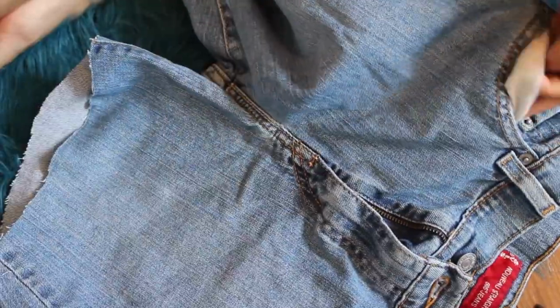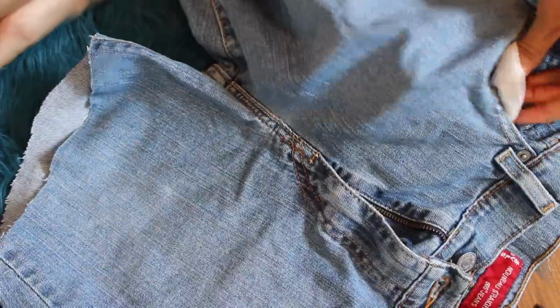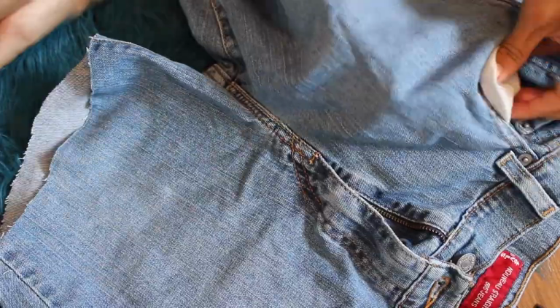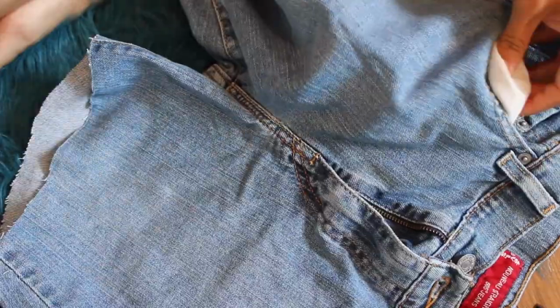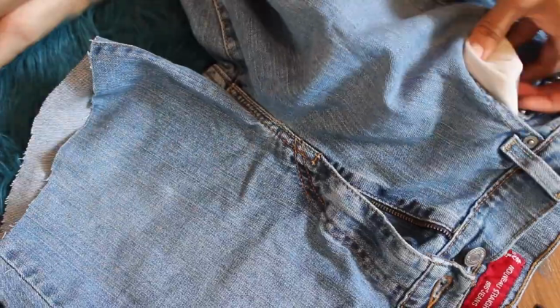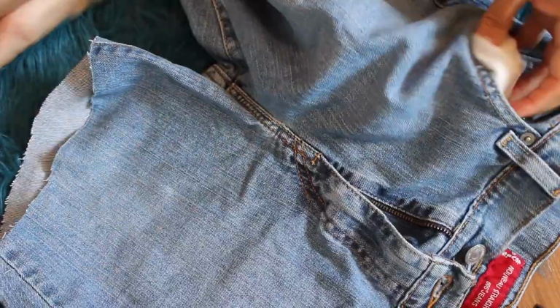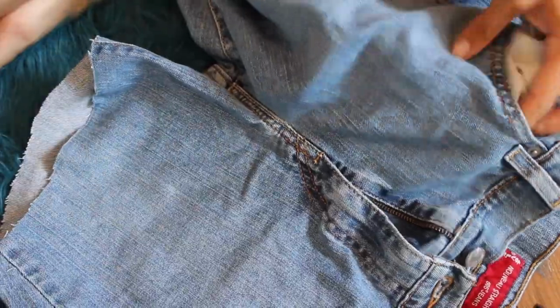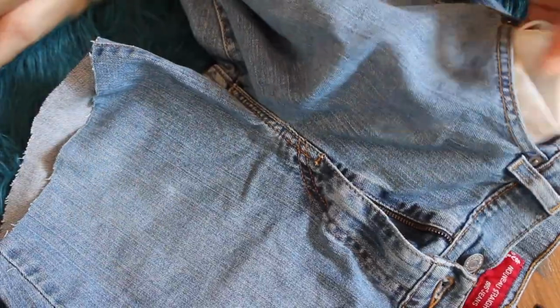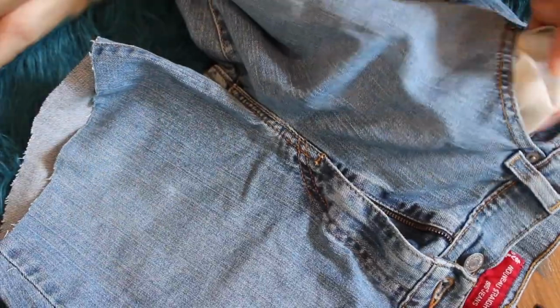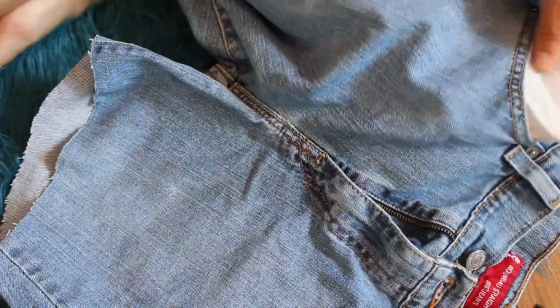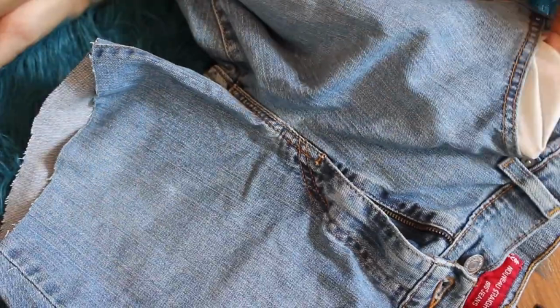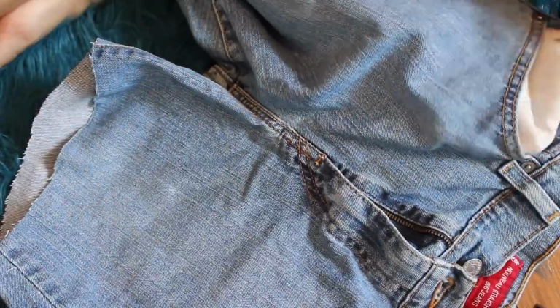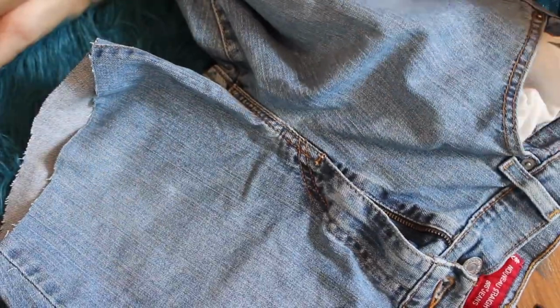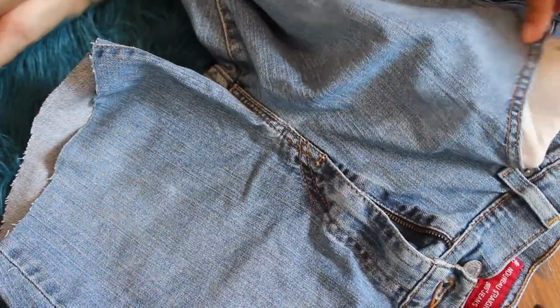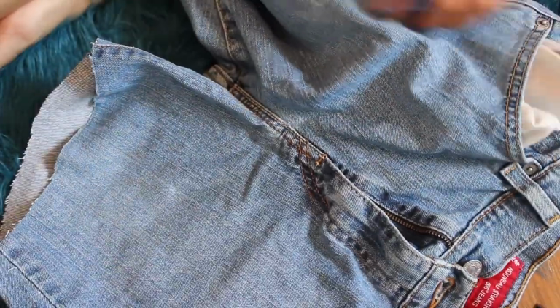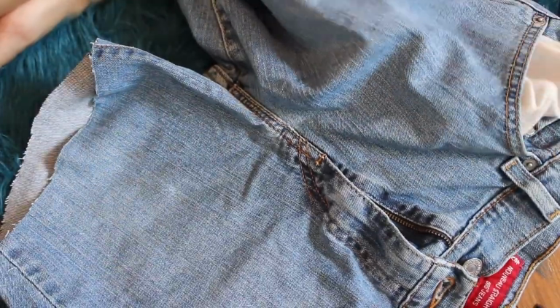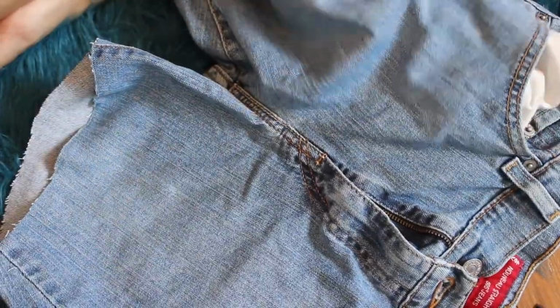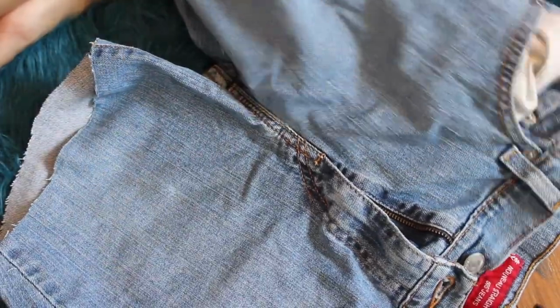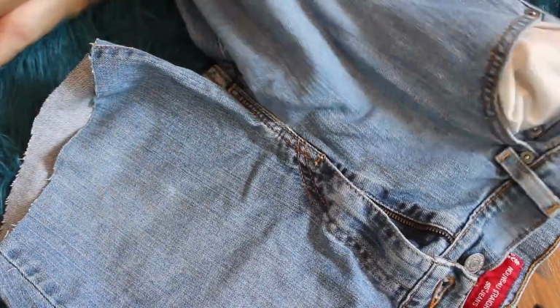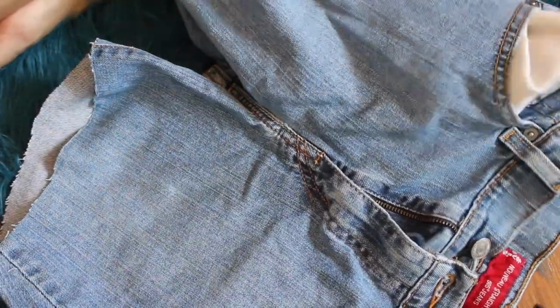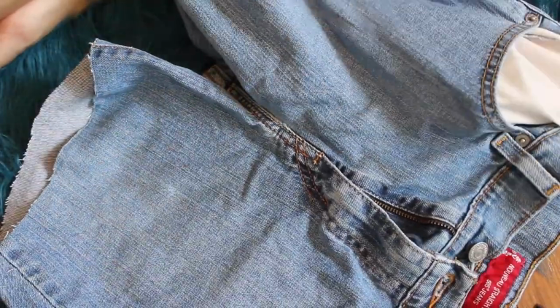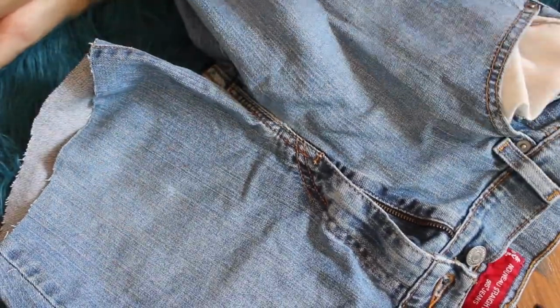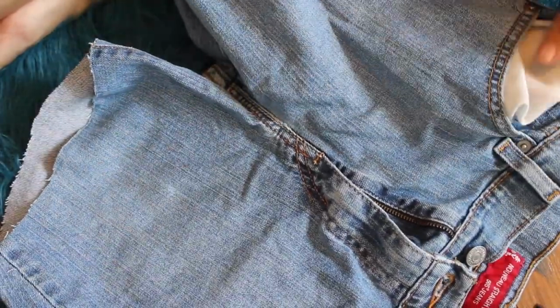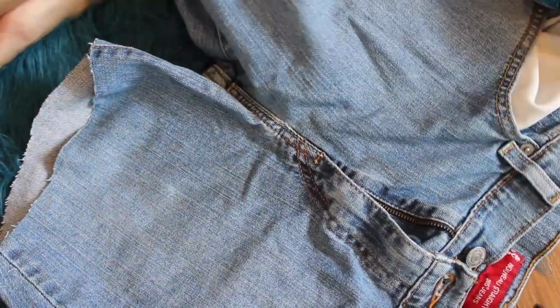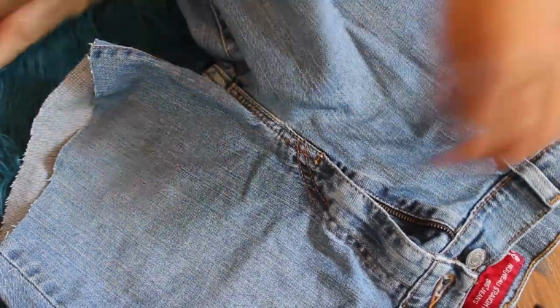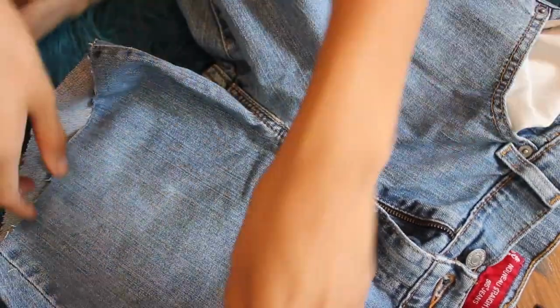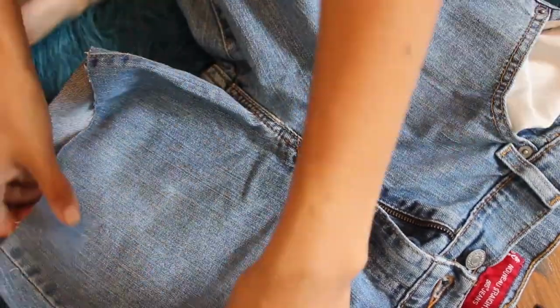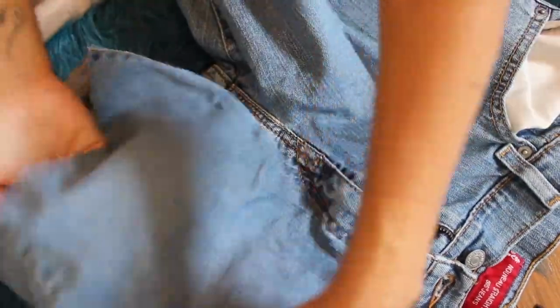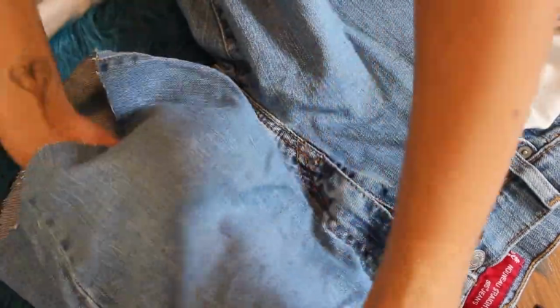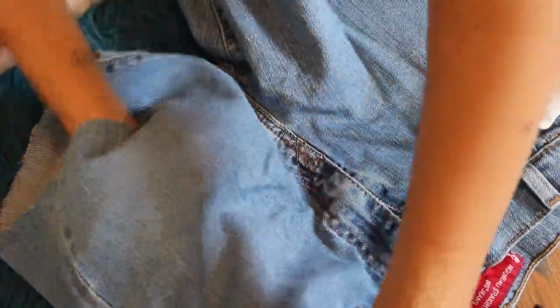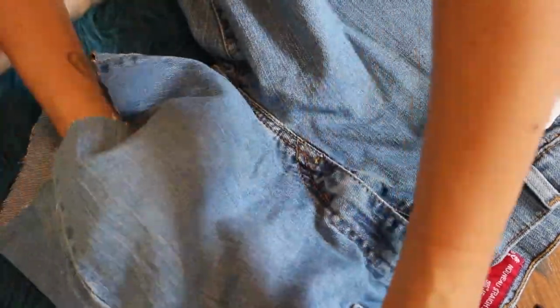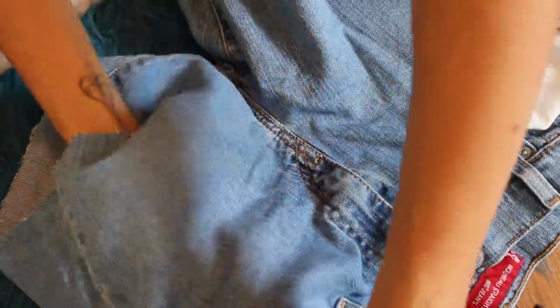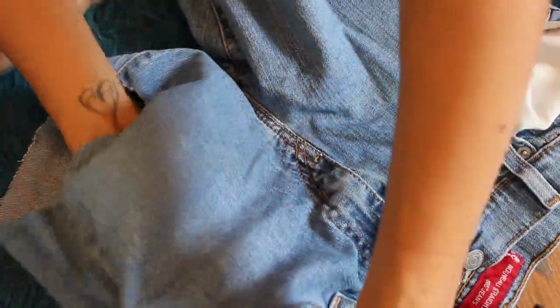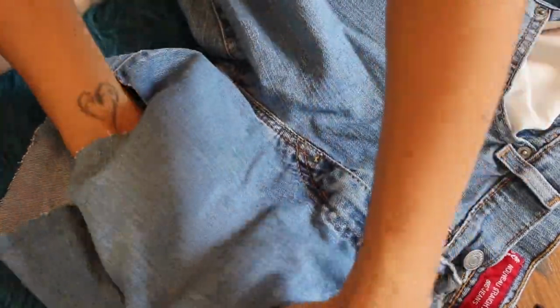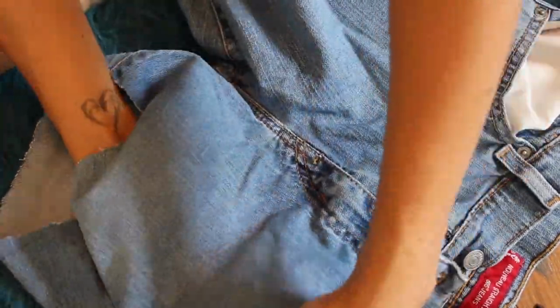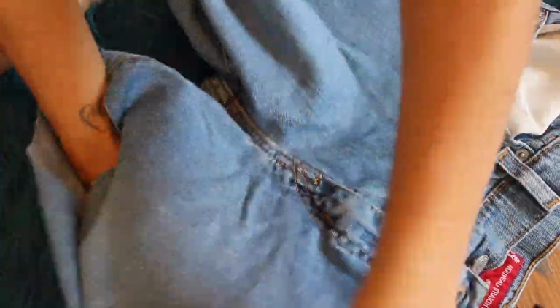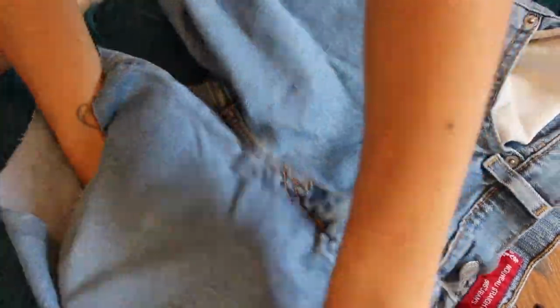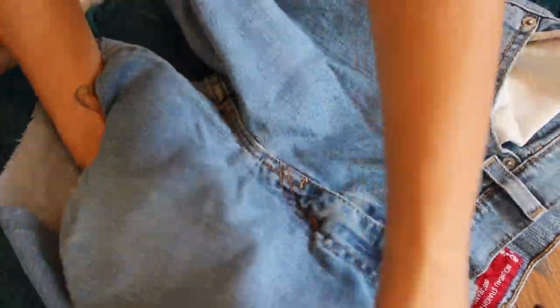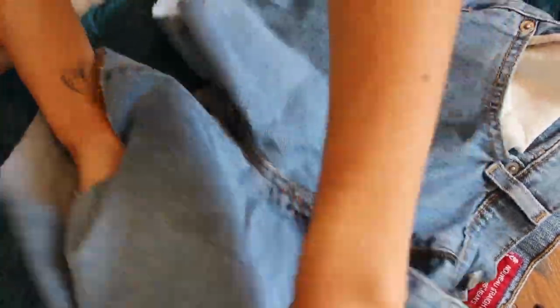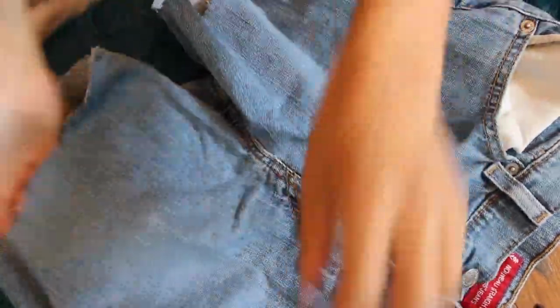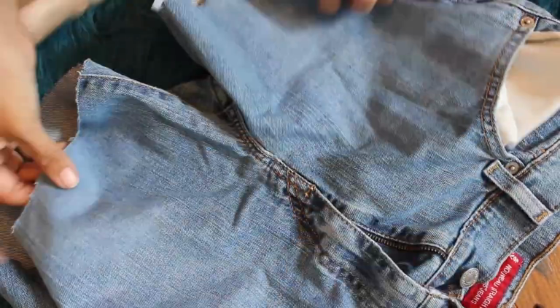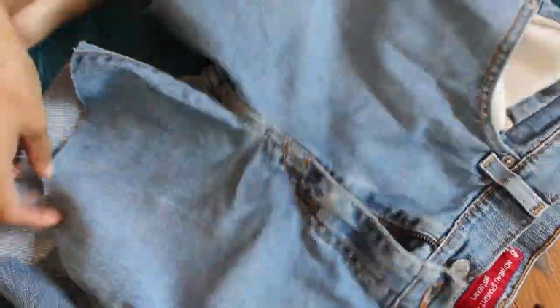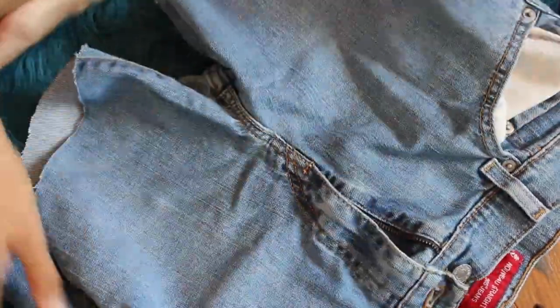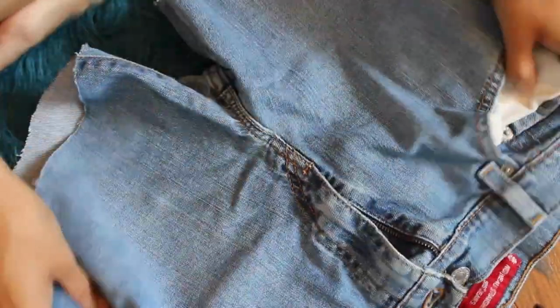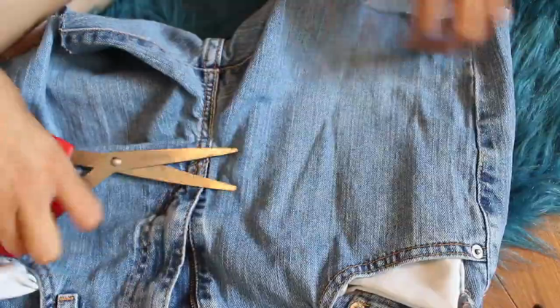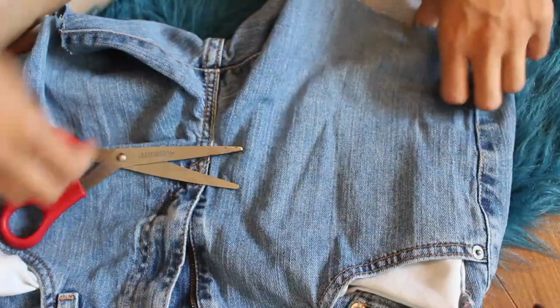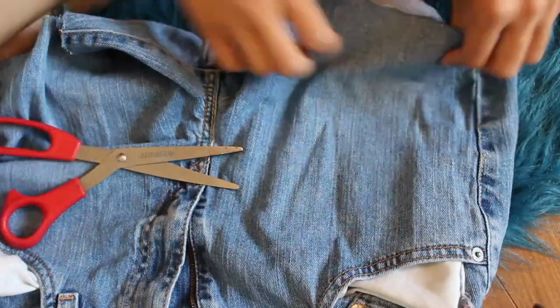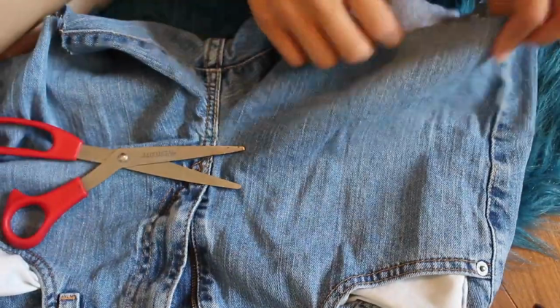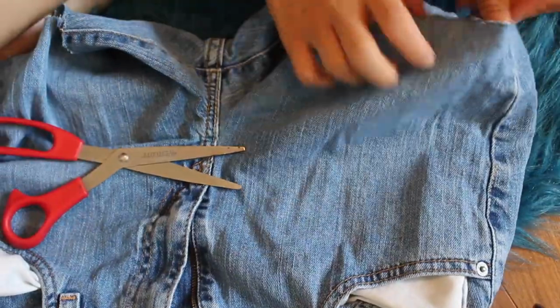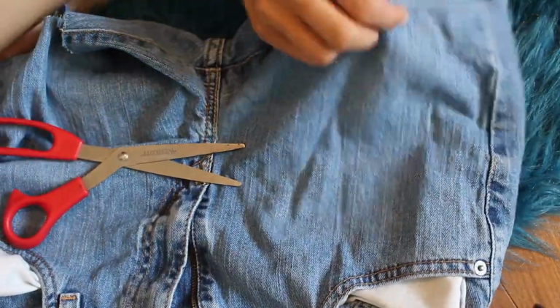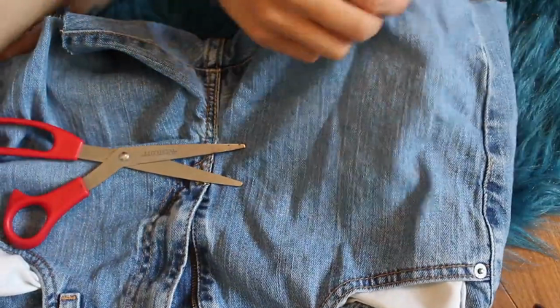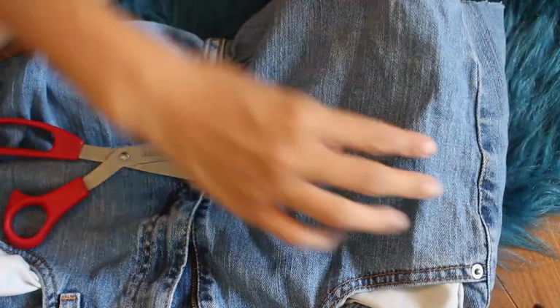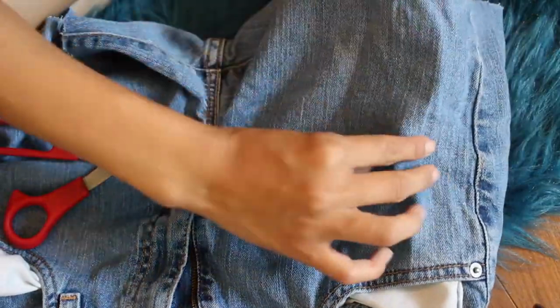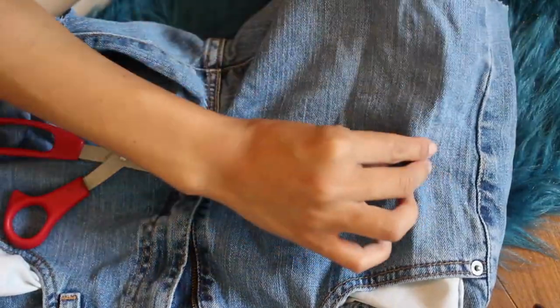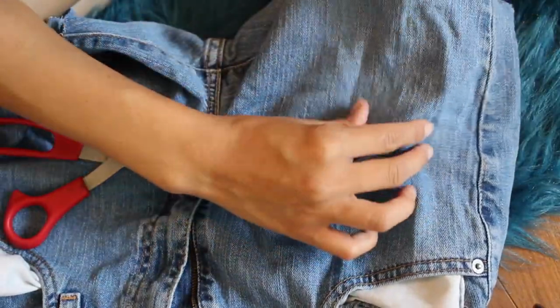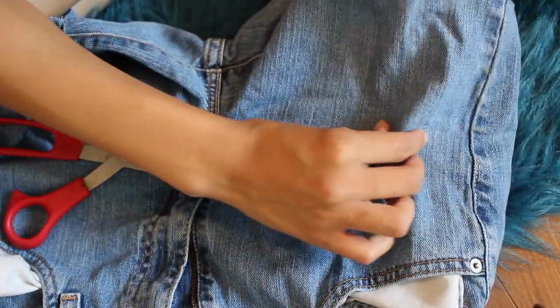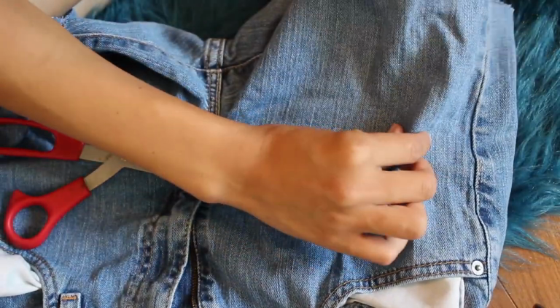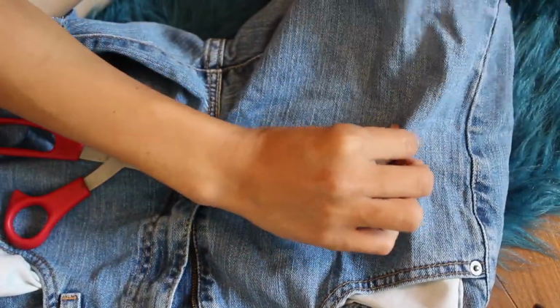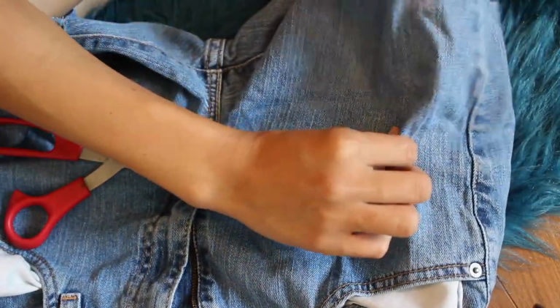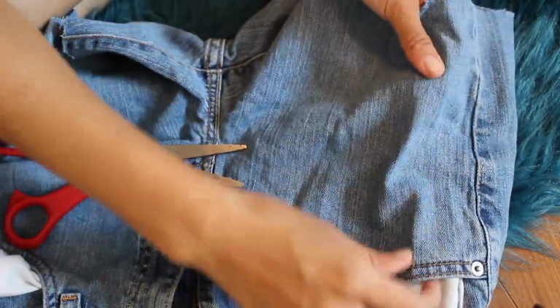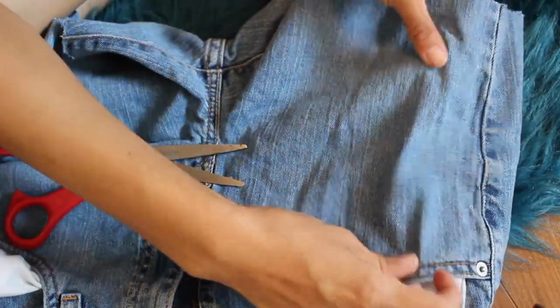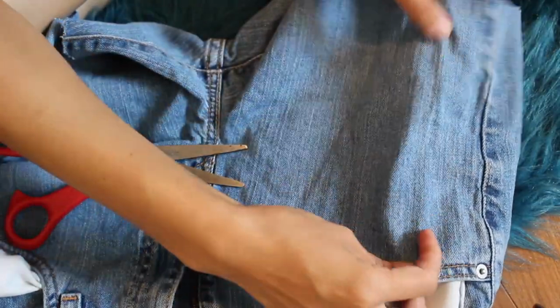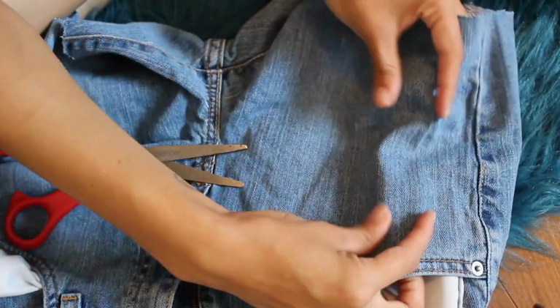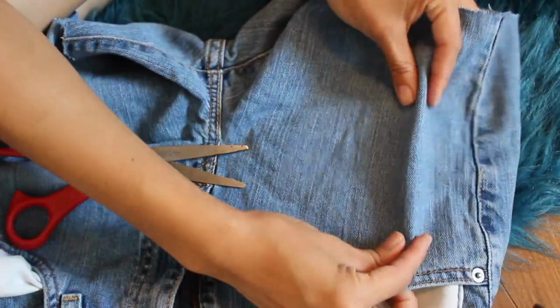I am just pulling out the pockets of my shorts because I'm going to do some cuts and I don't want to cut holes in the pockets.